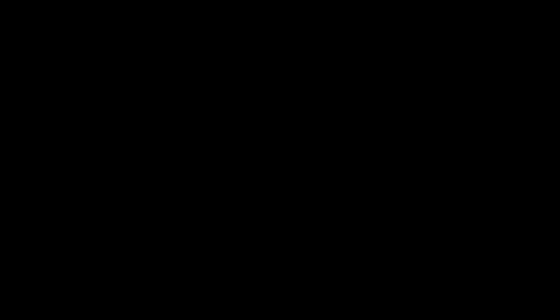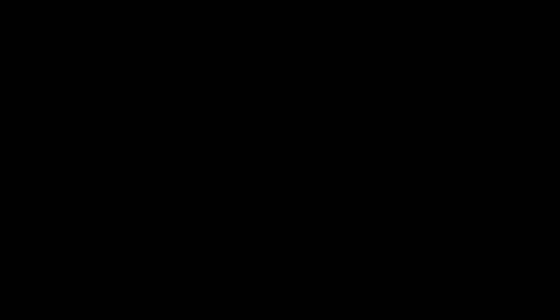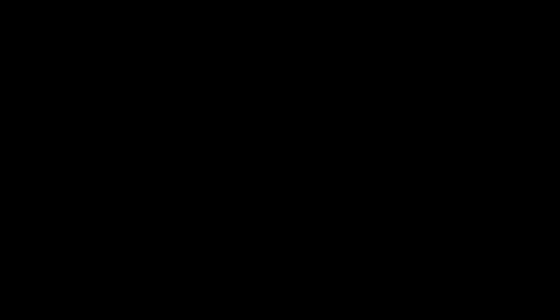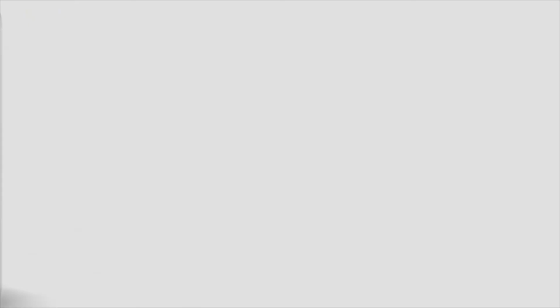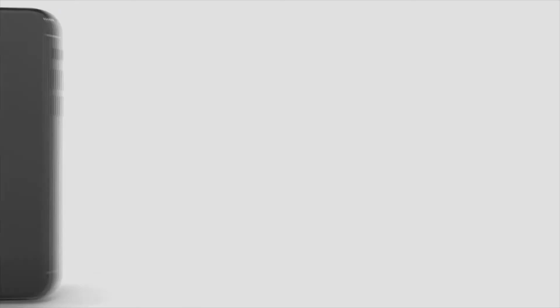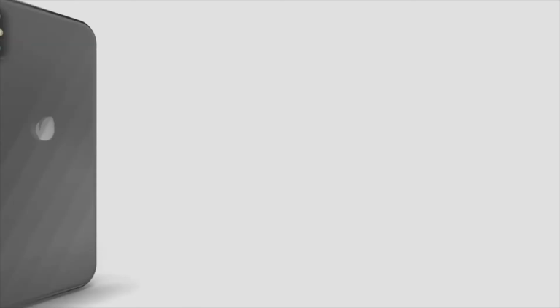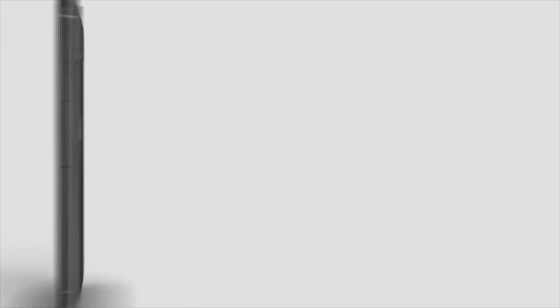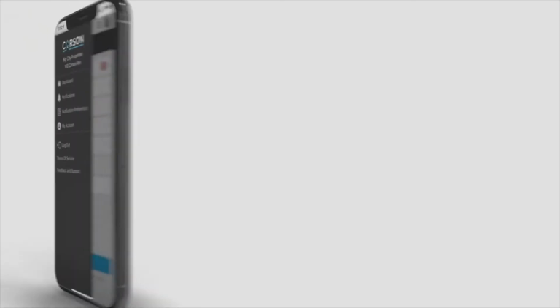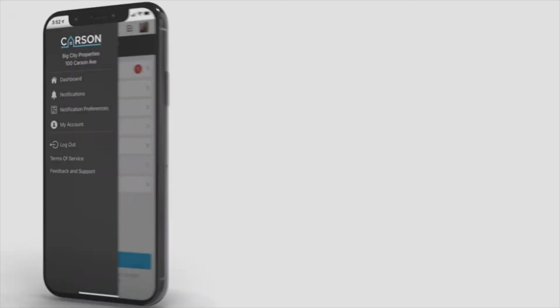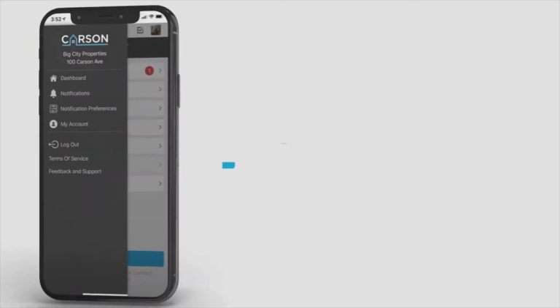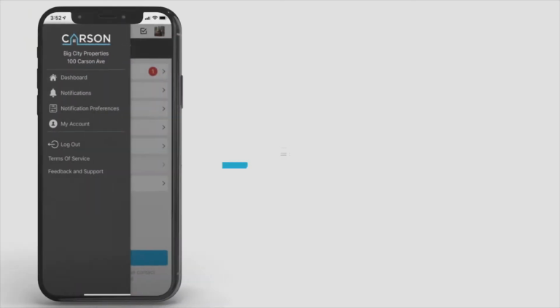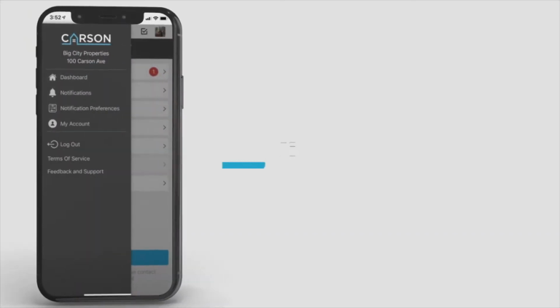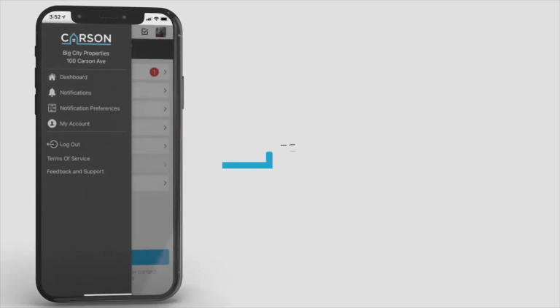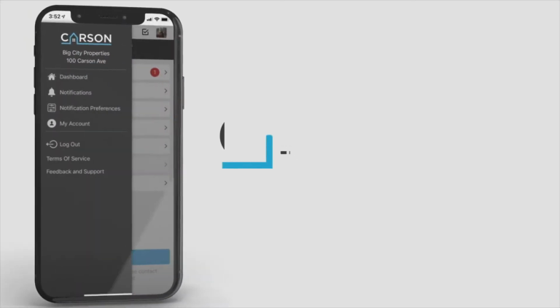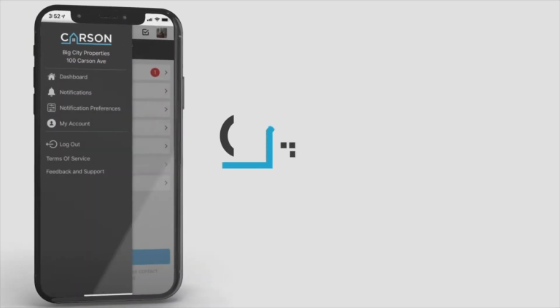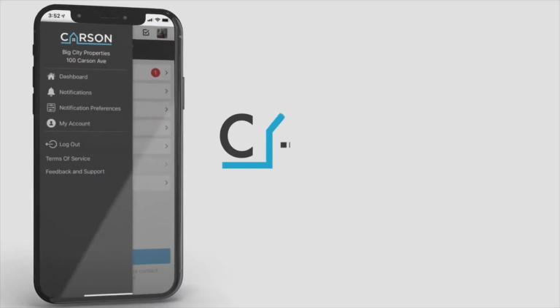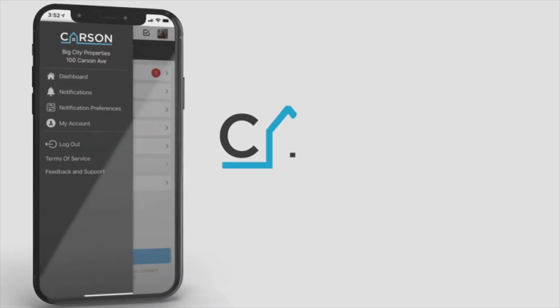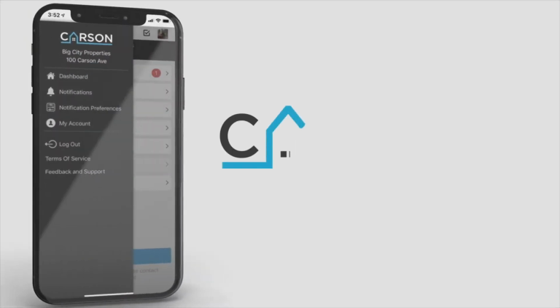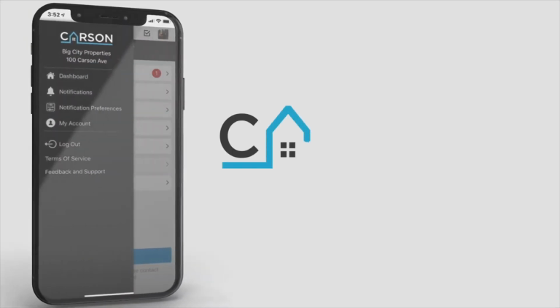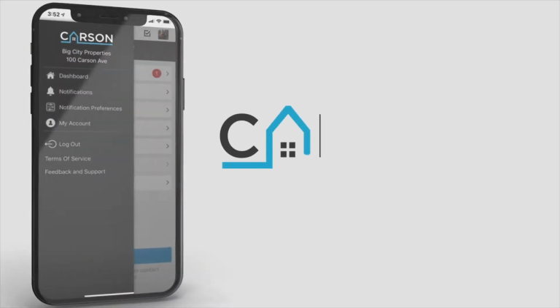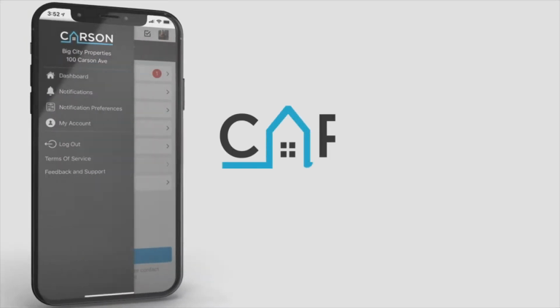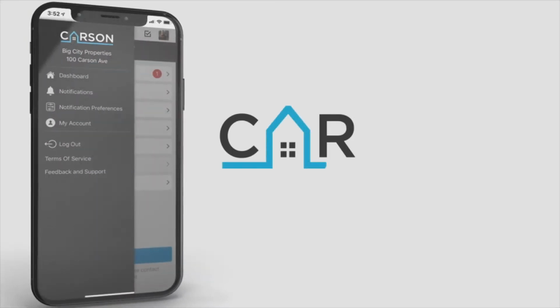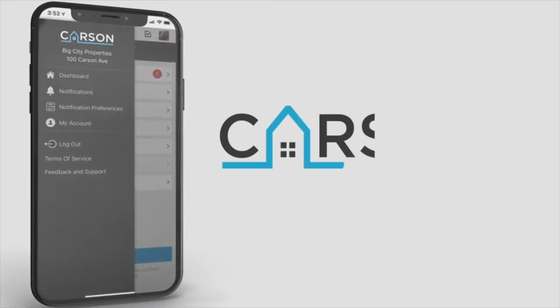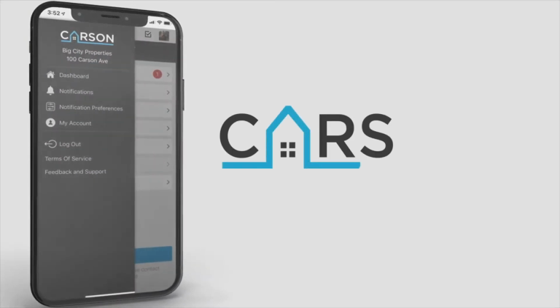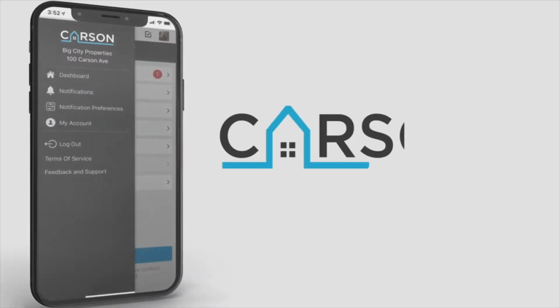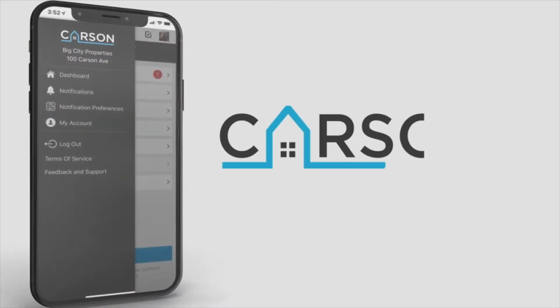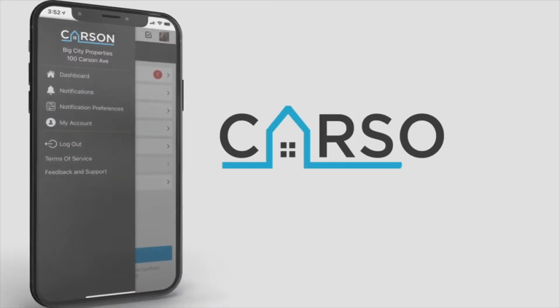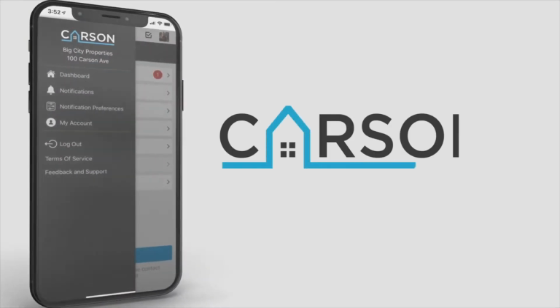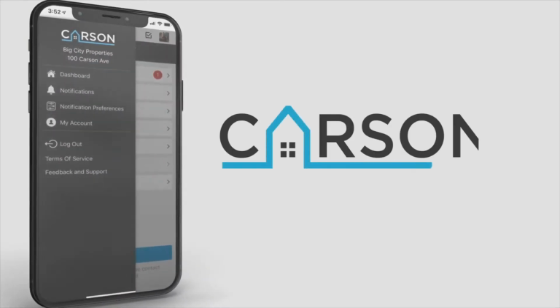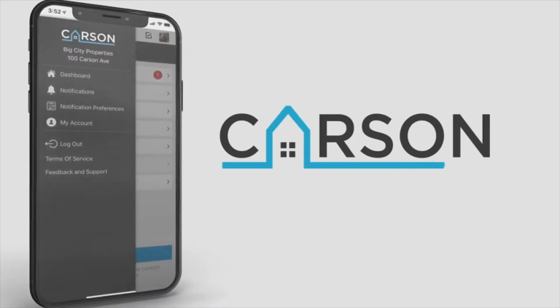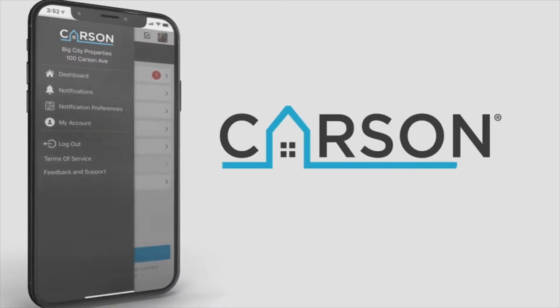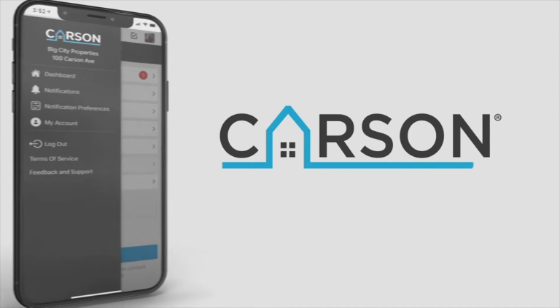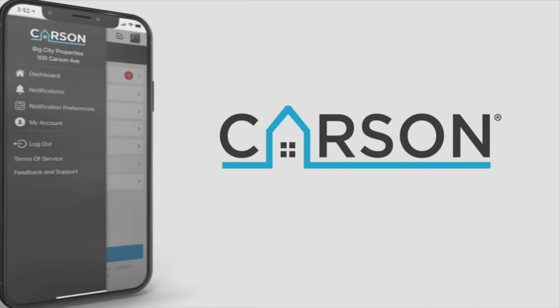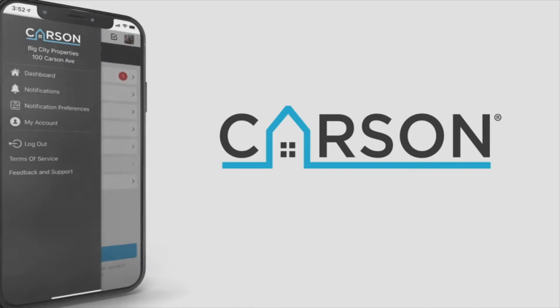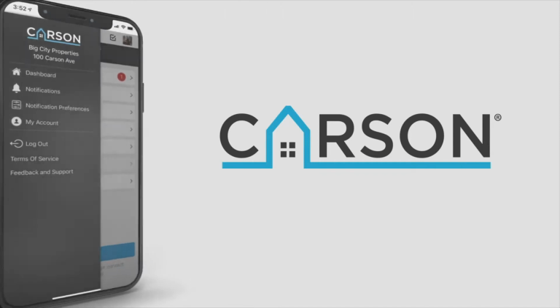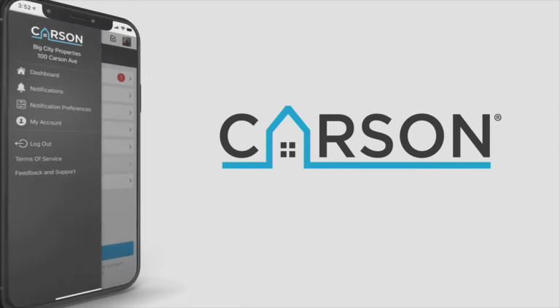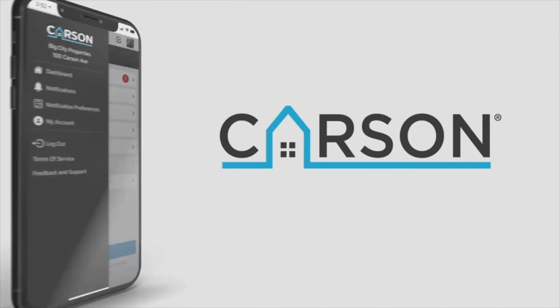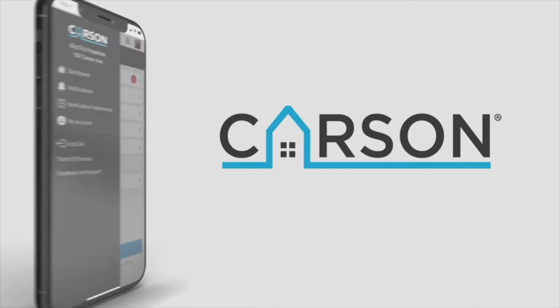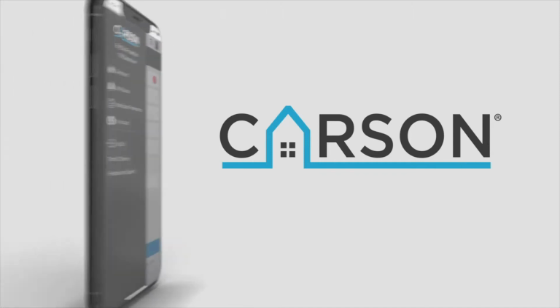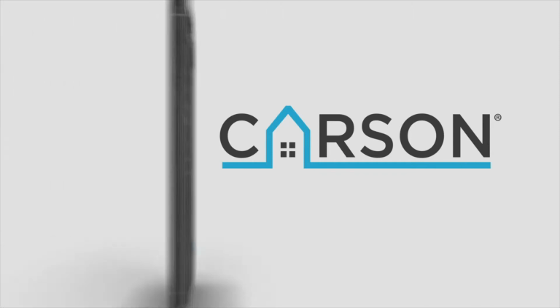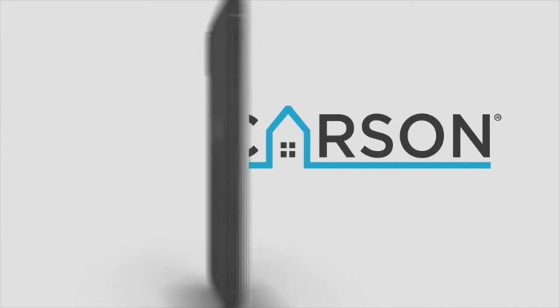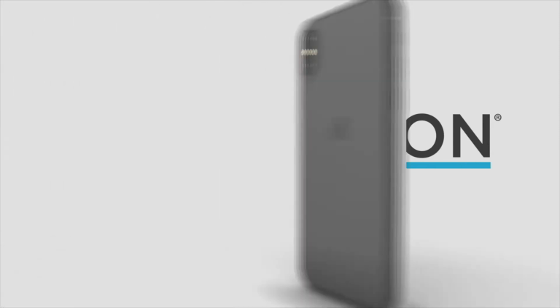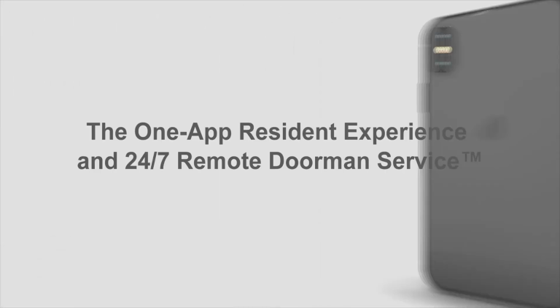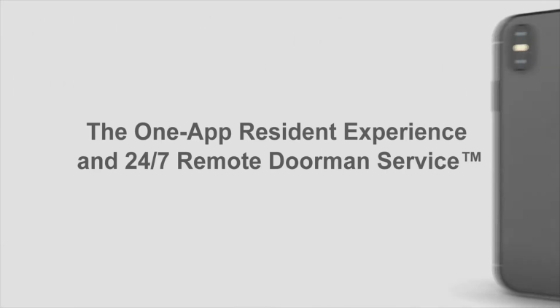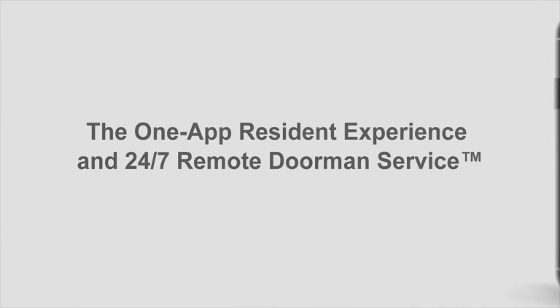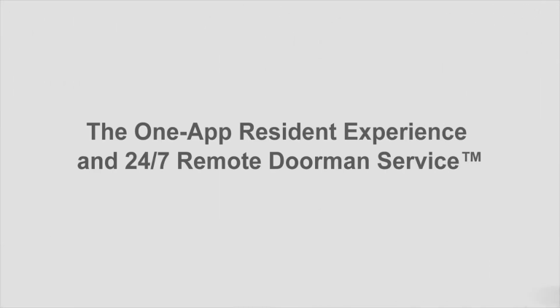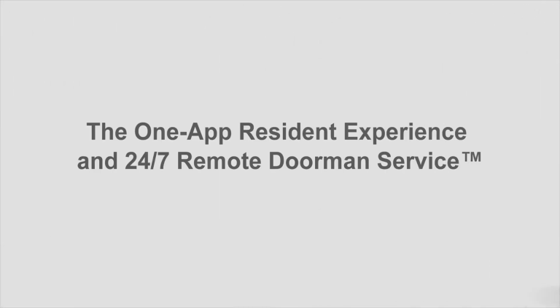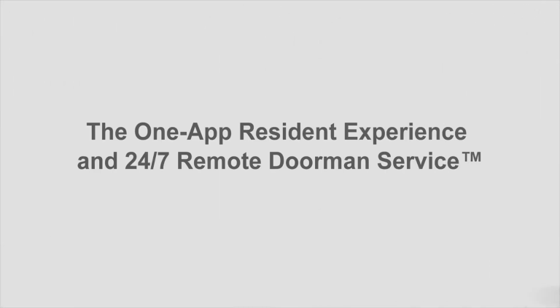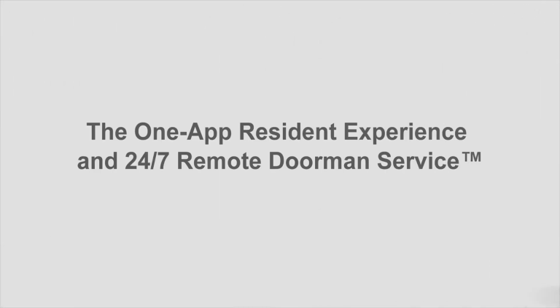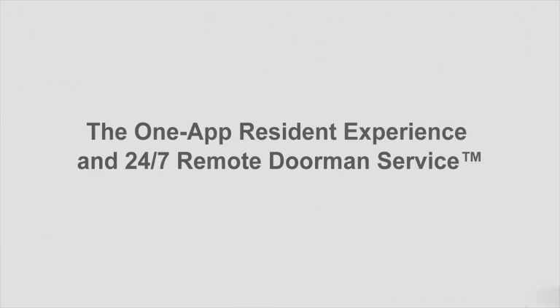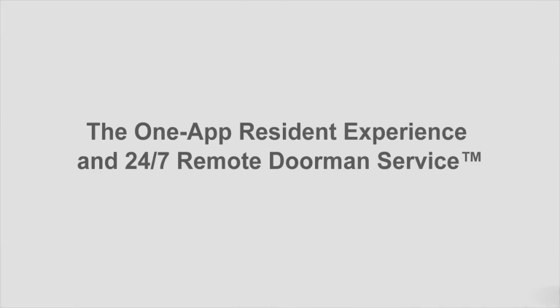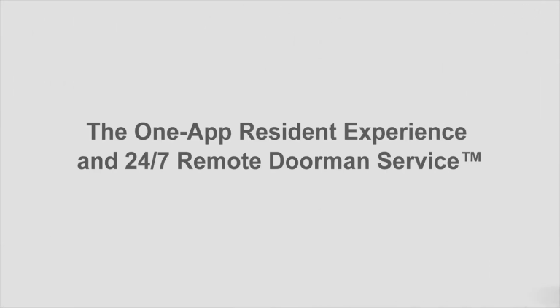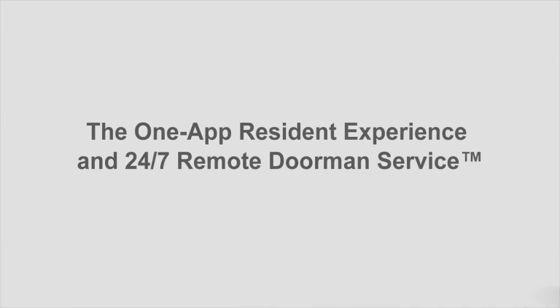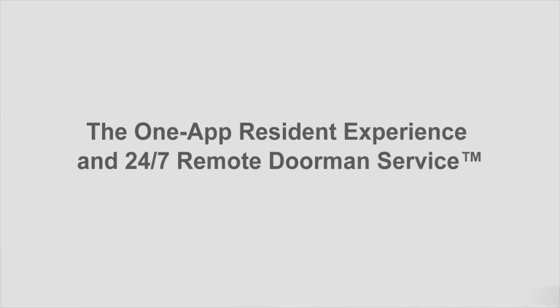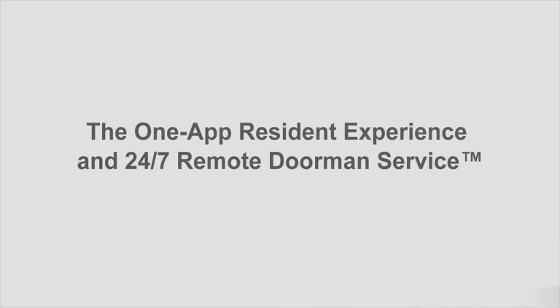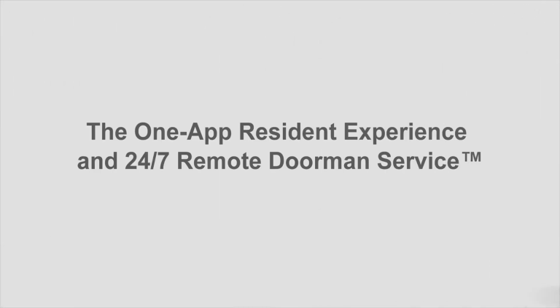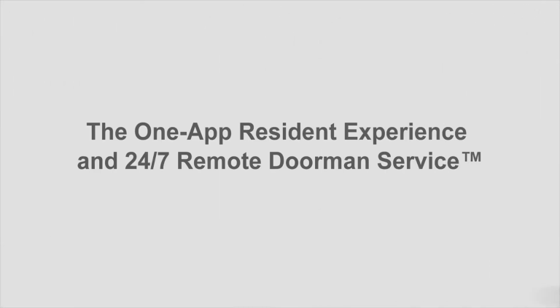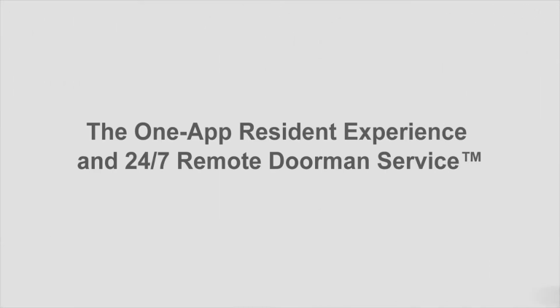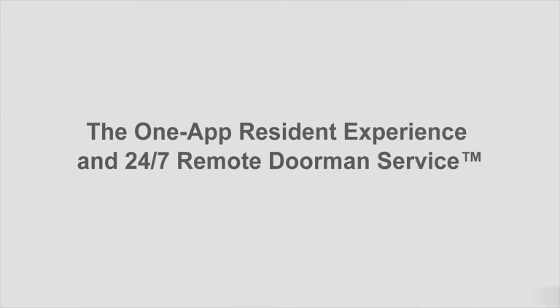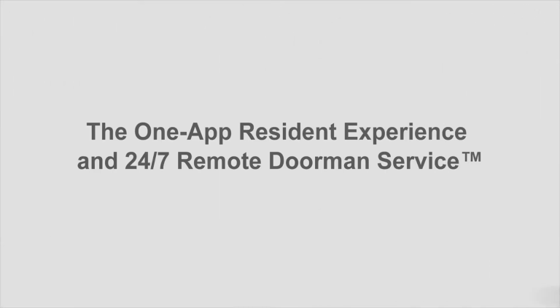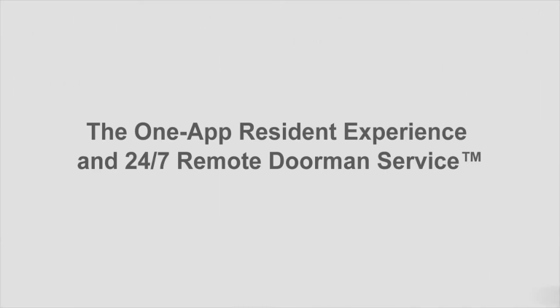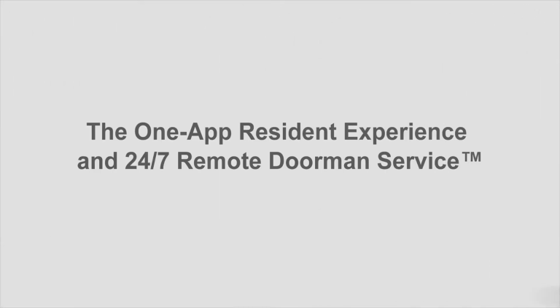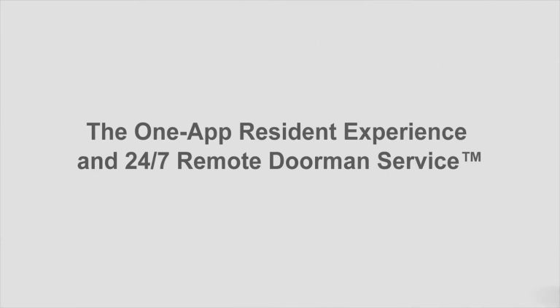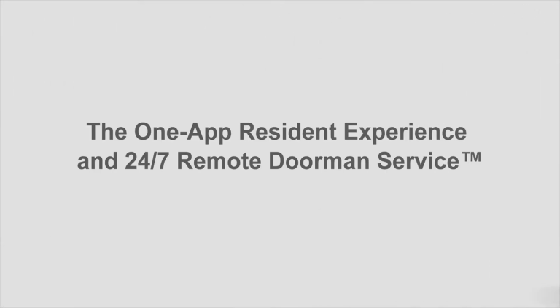Say hello to Carson, the management software and 24/7 remote service for unstaffed, non-dormant multifamily properties.